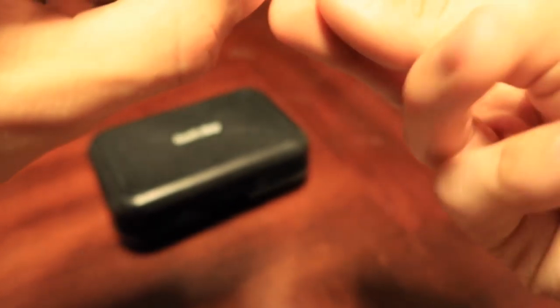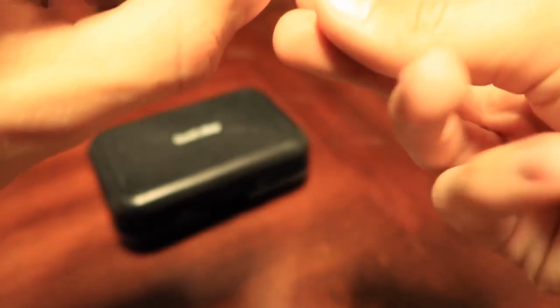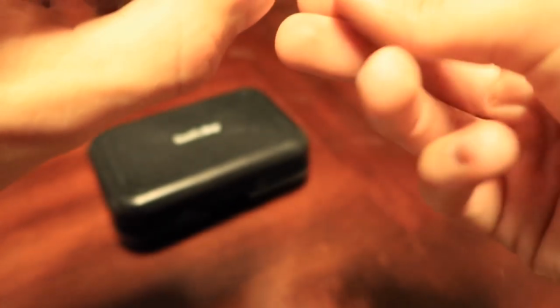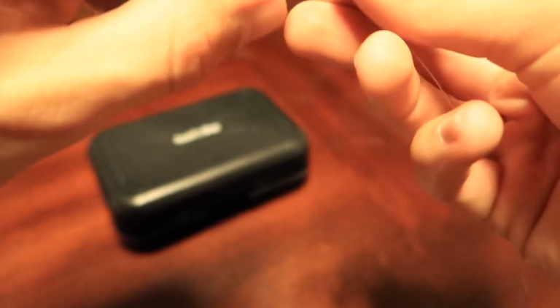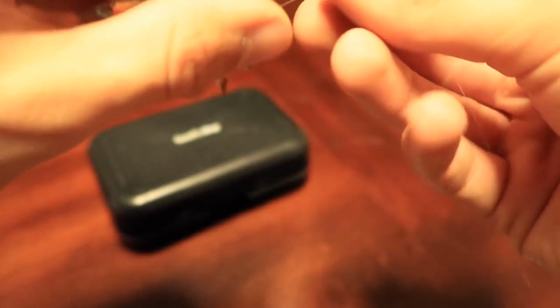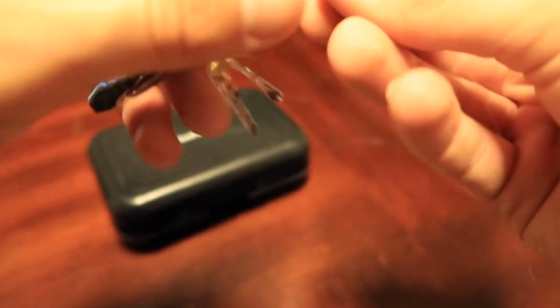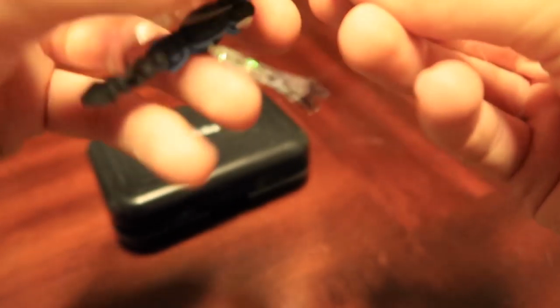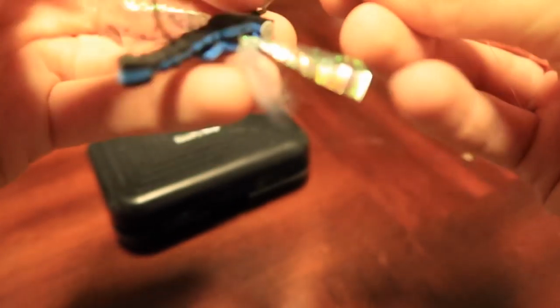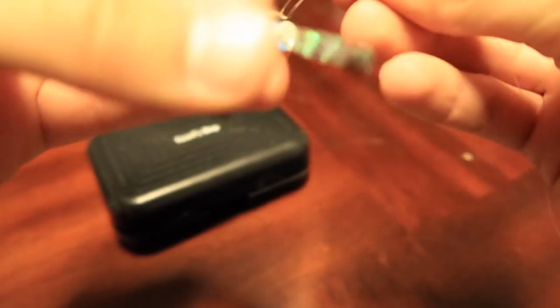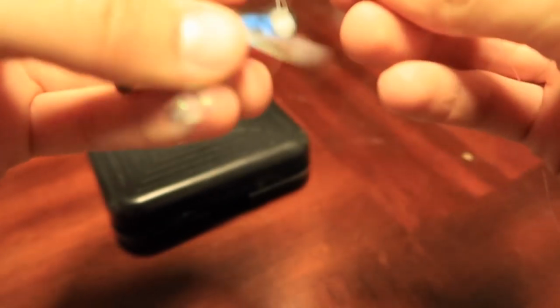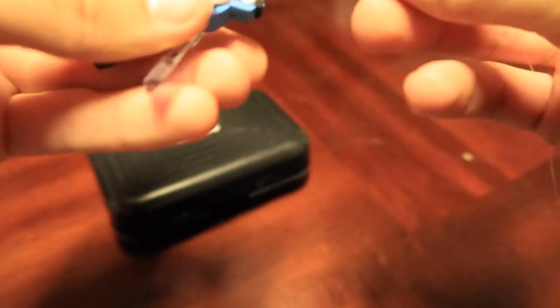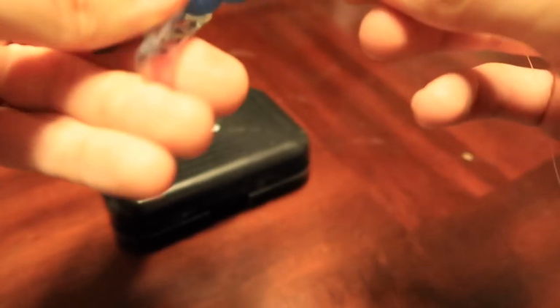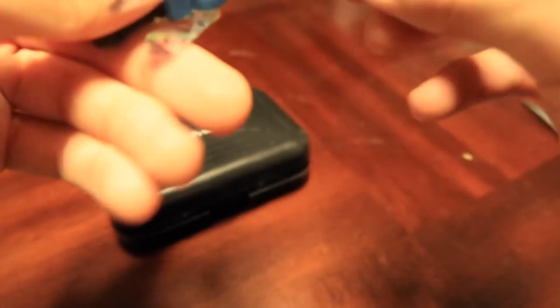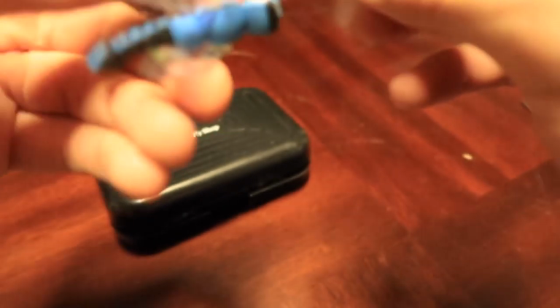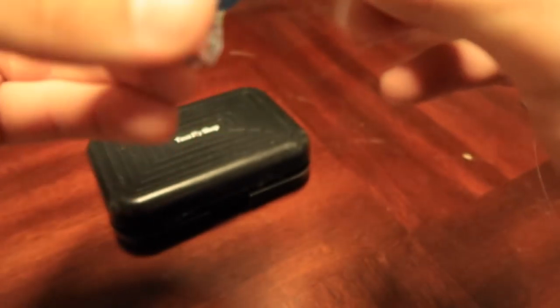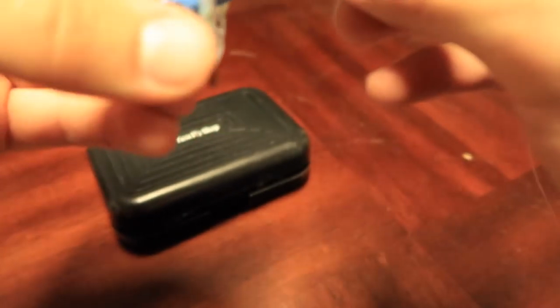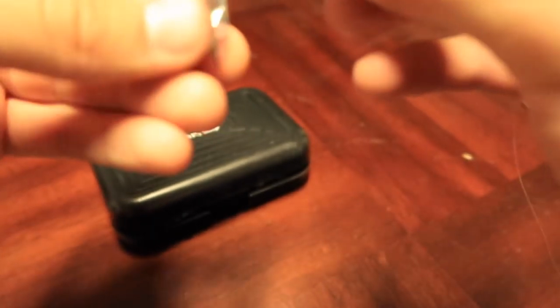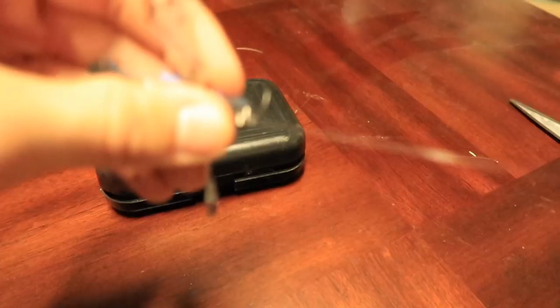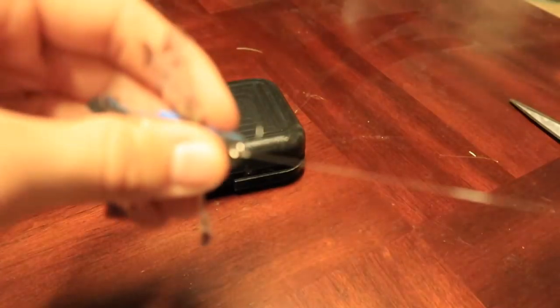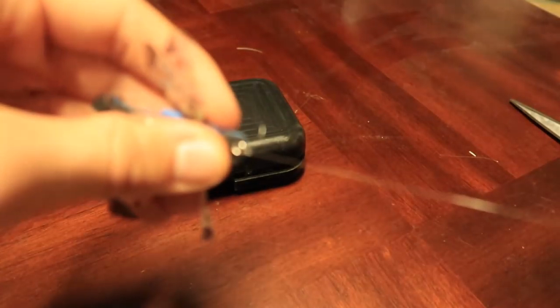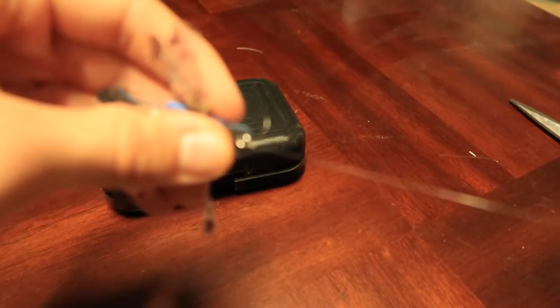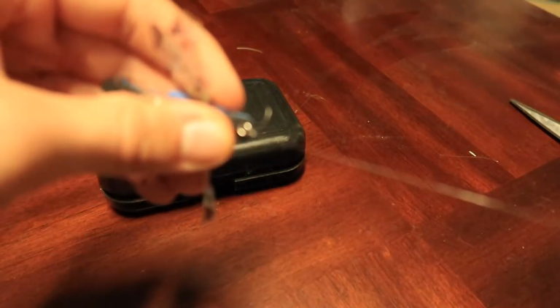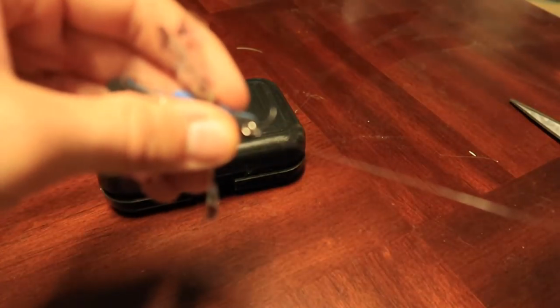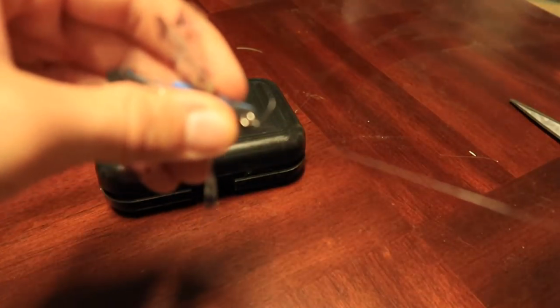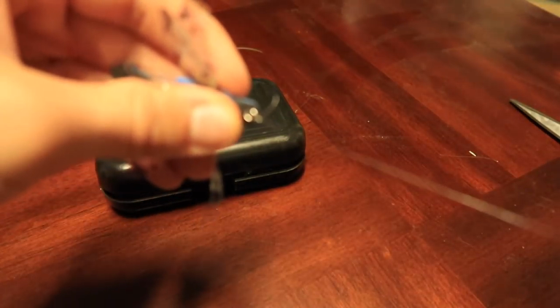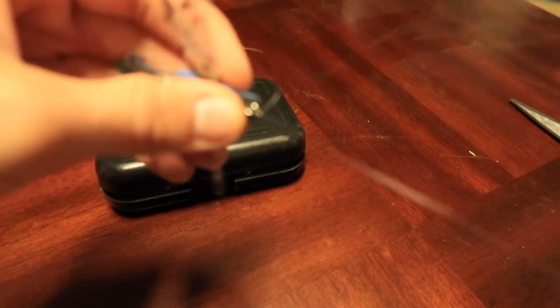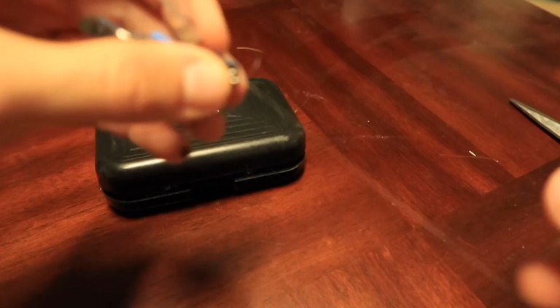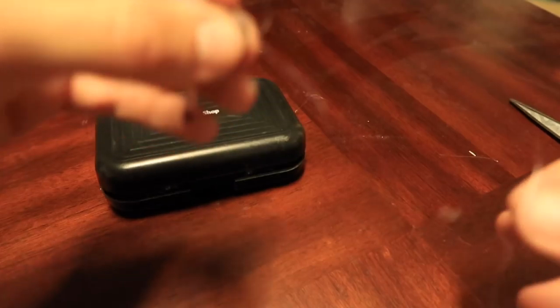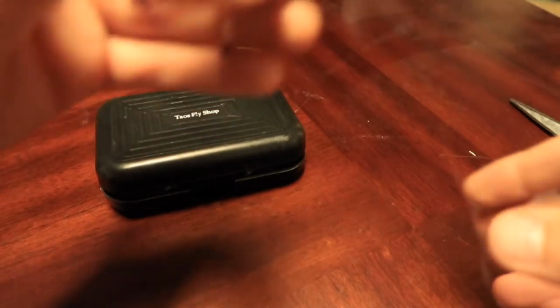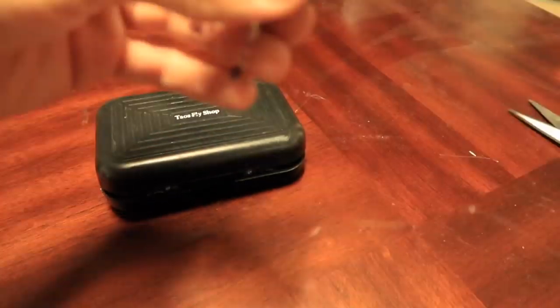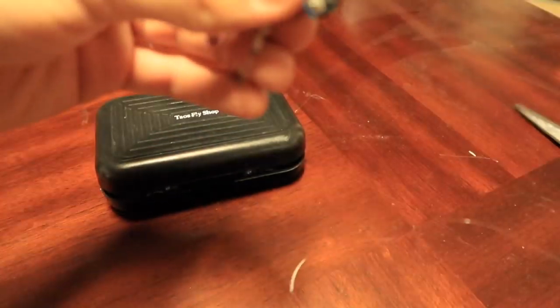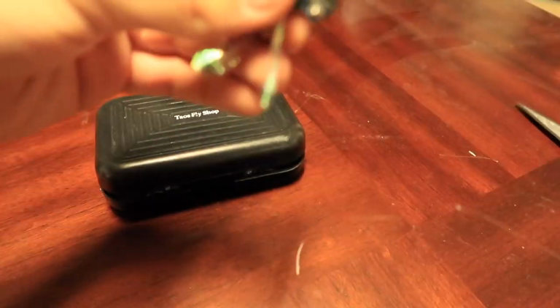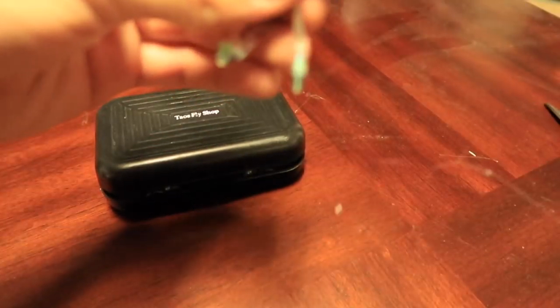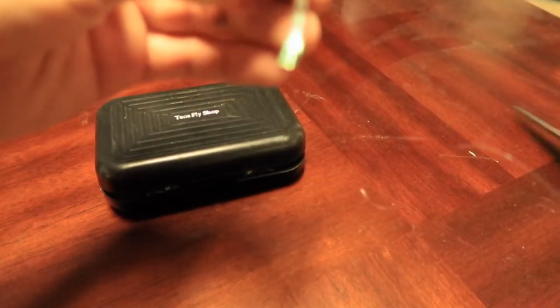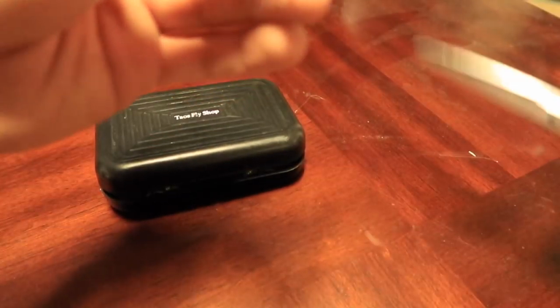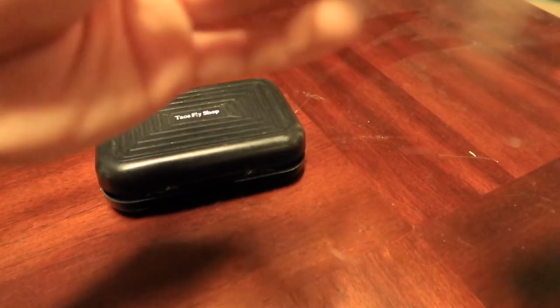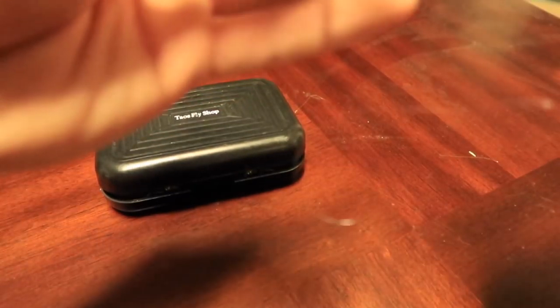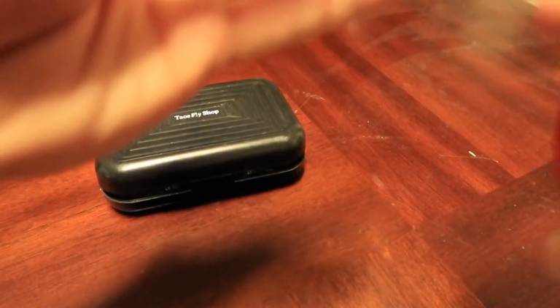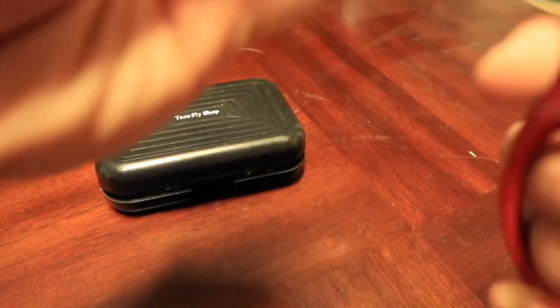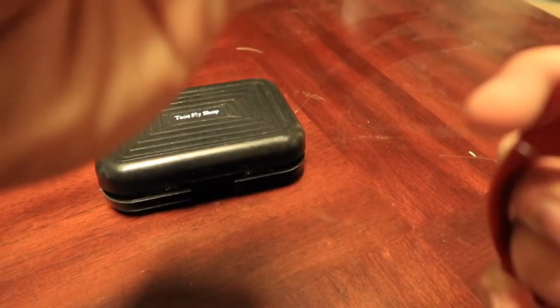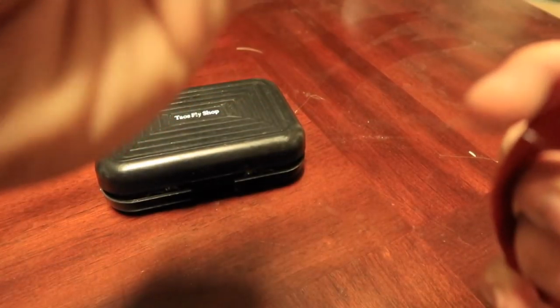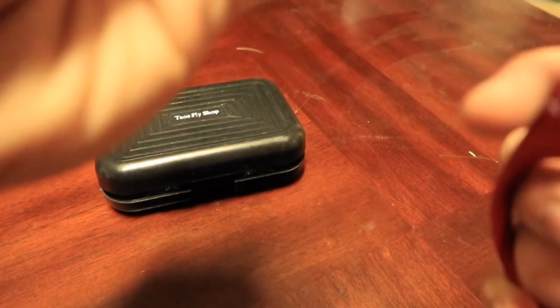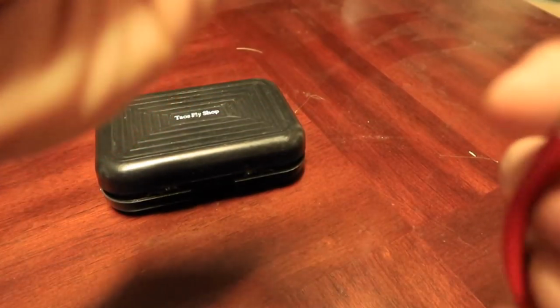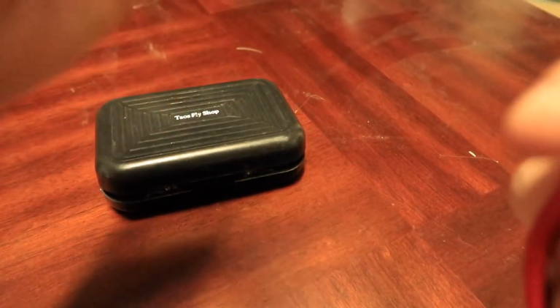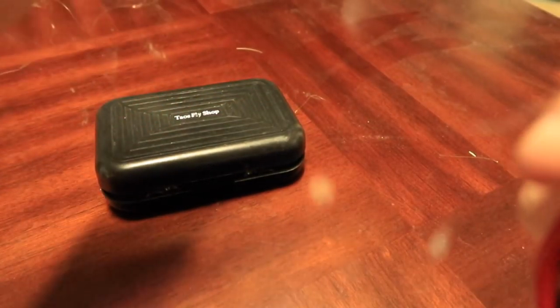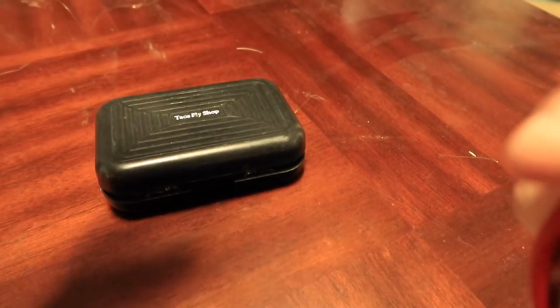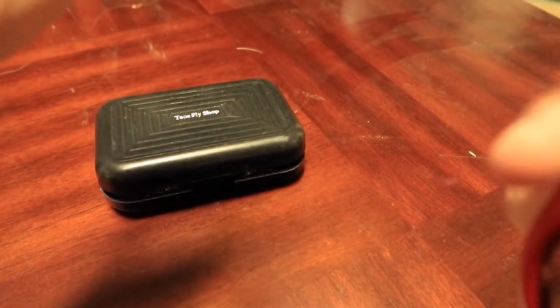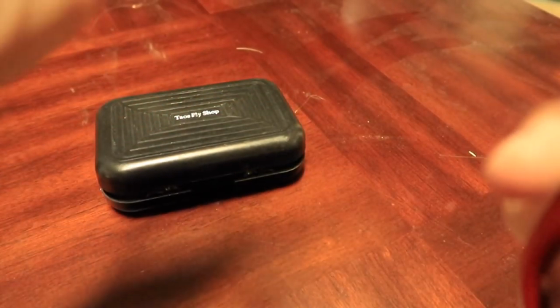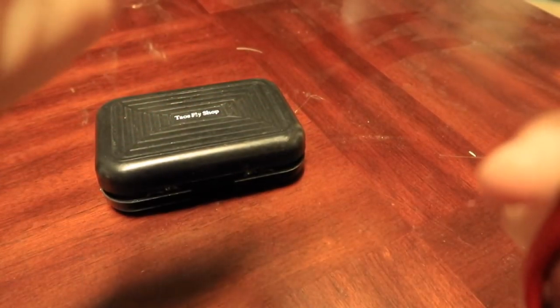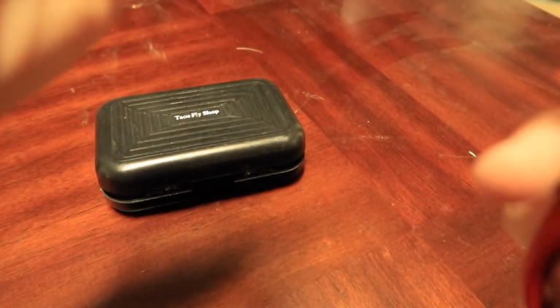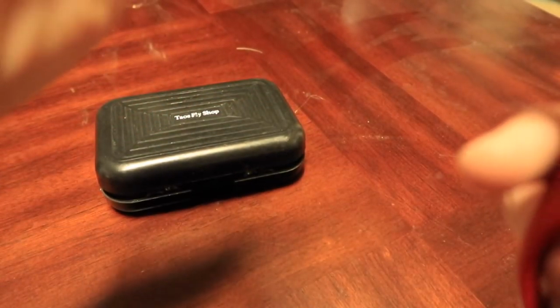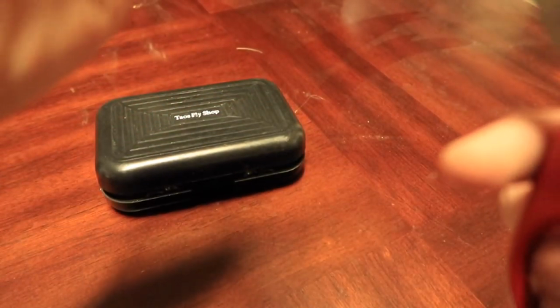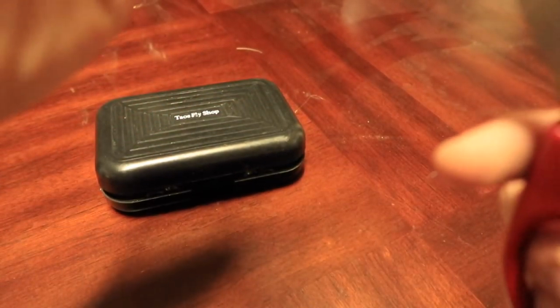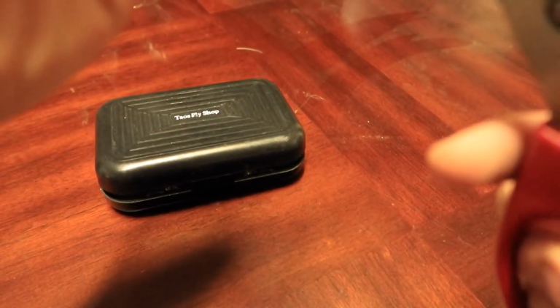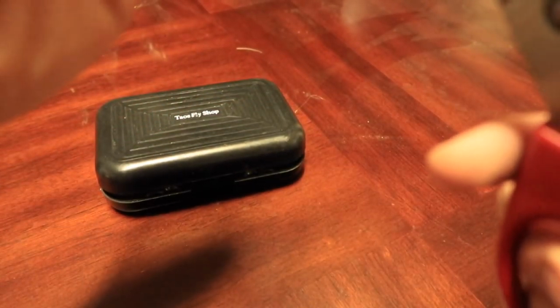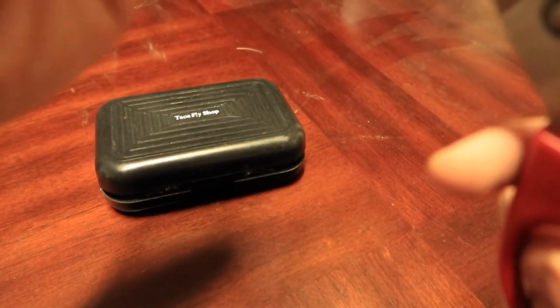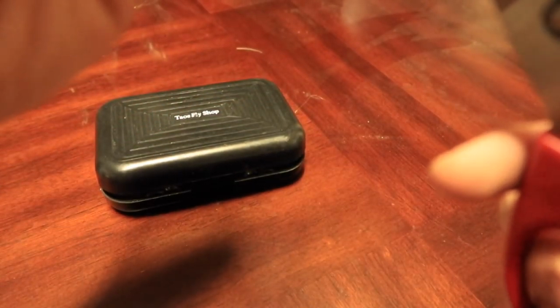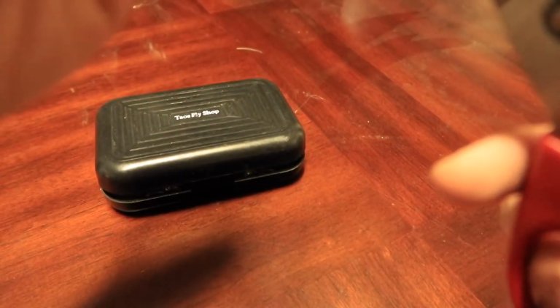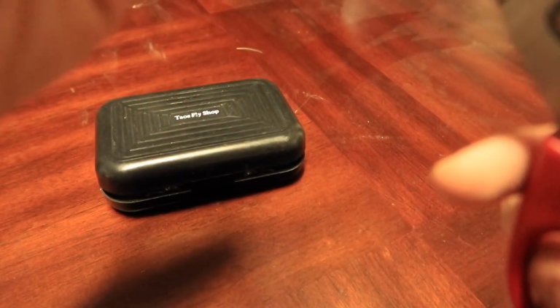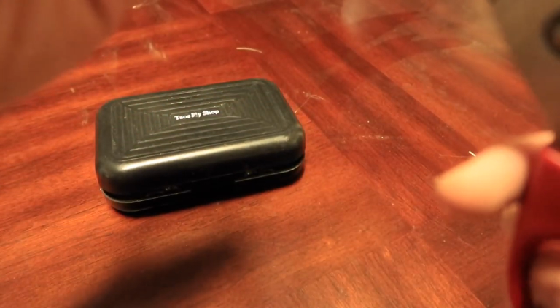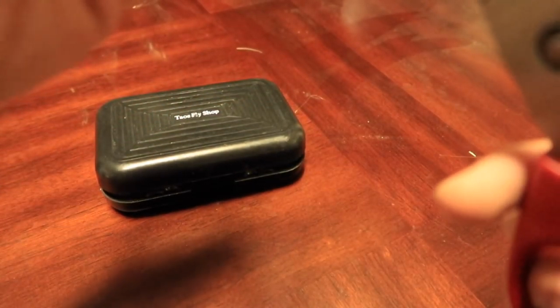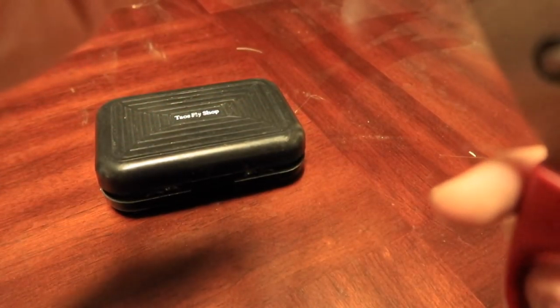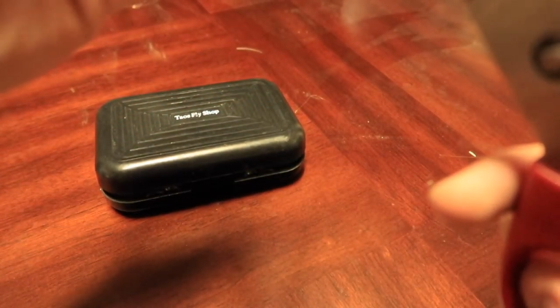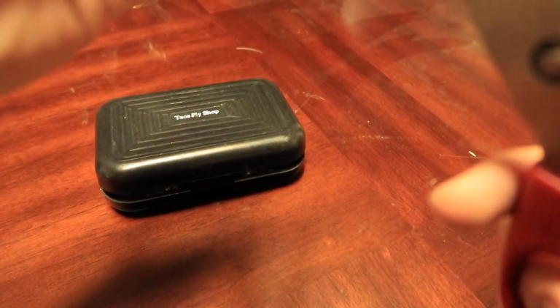They're very timid today. Alright, we've got the fly secured, but we're burning daylight, so I've got to go ahead and get outside.